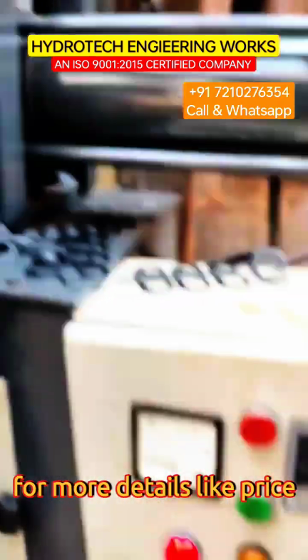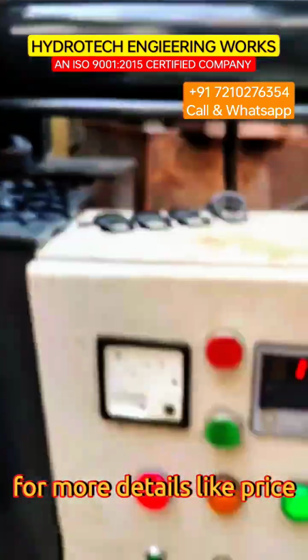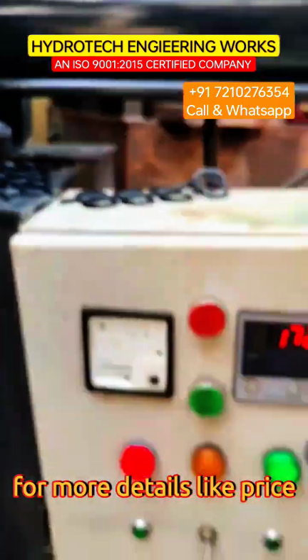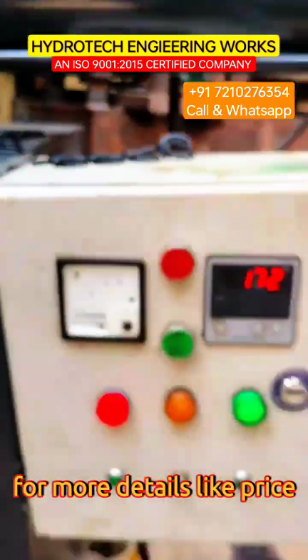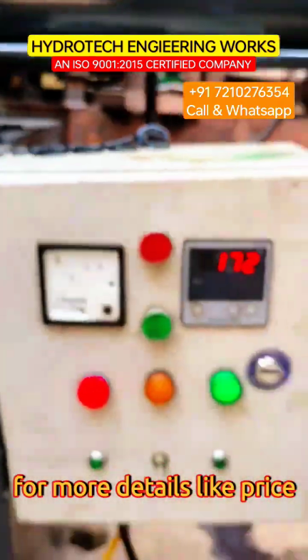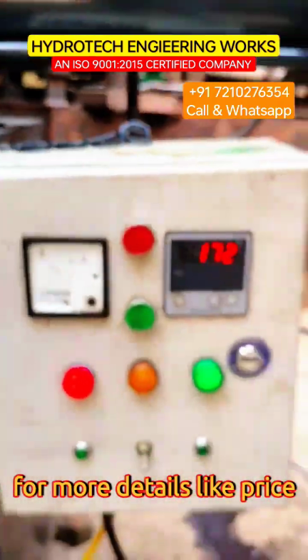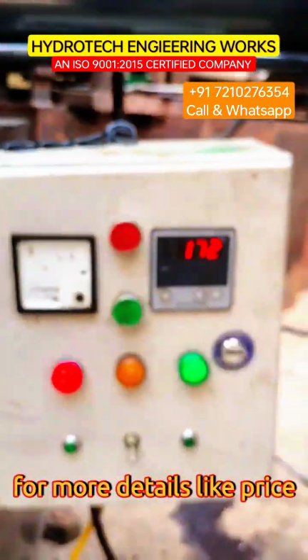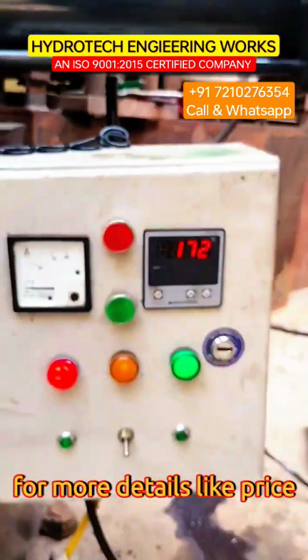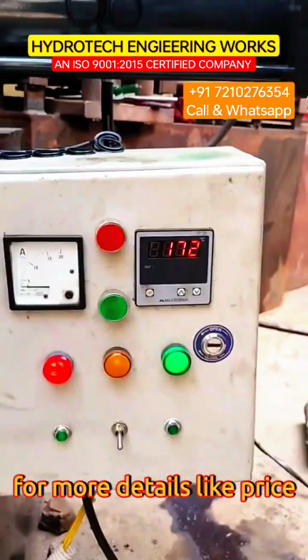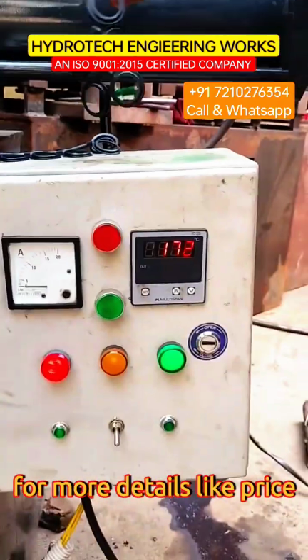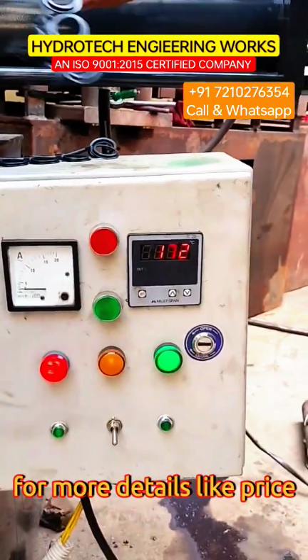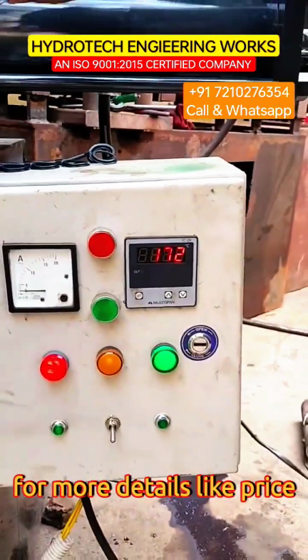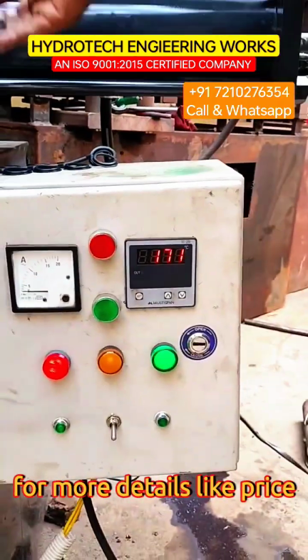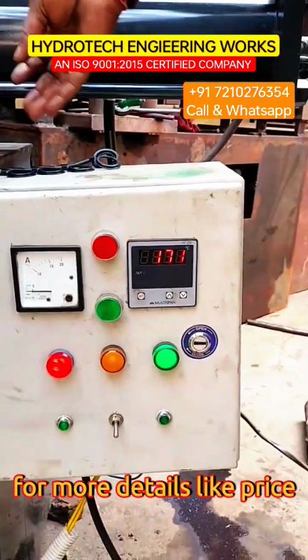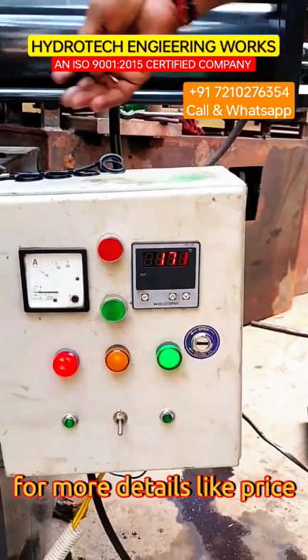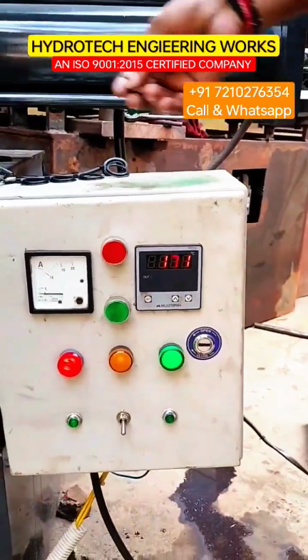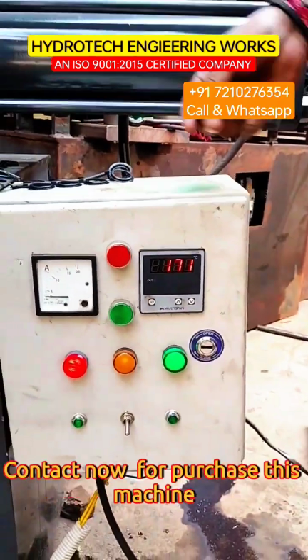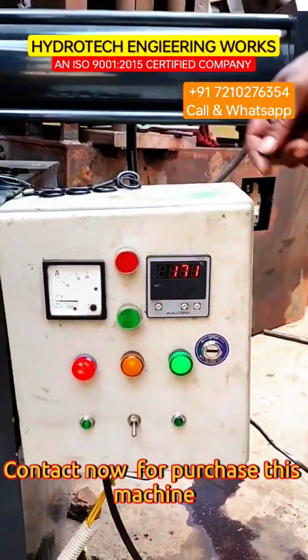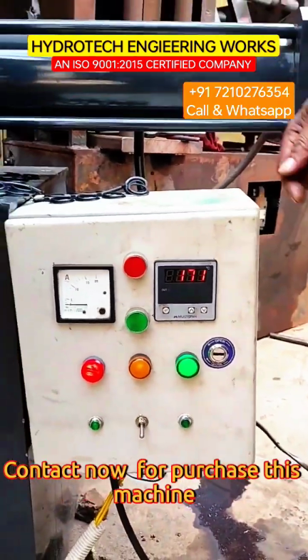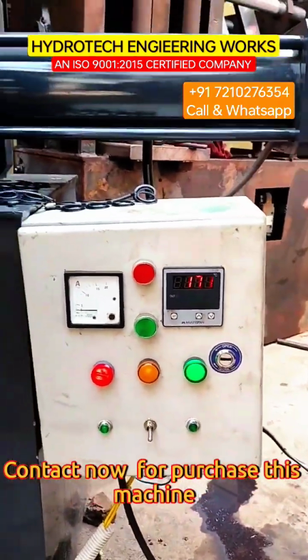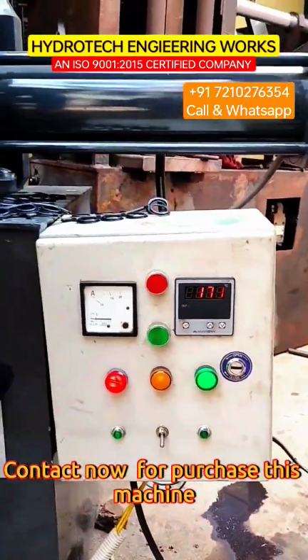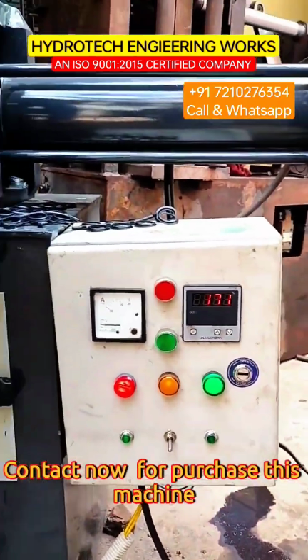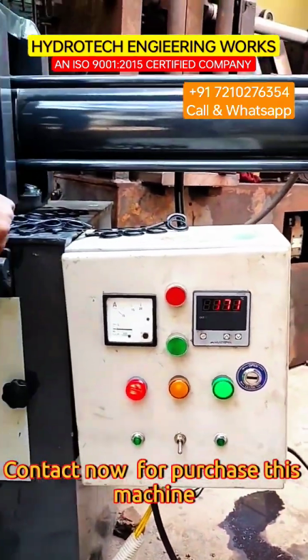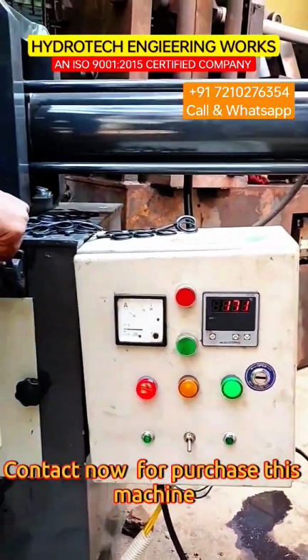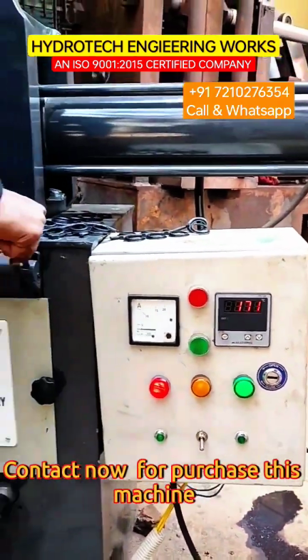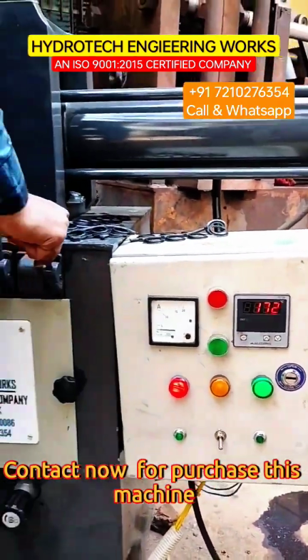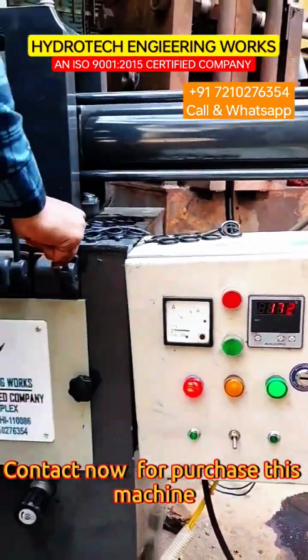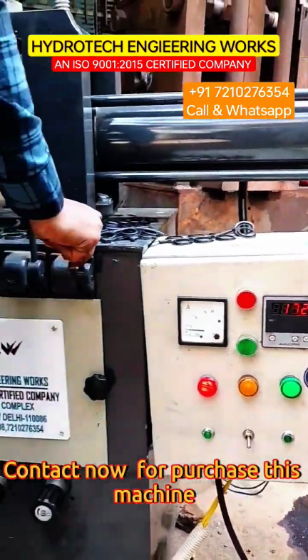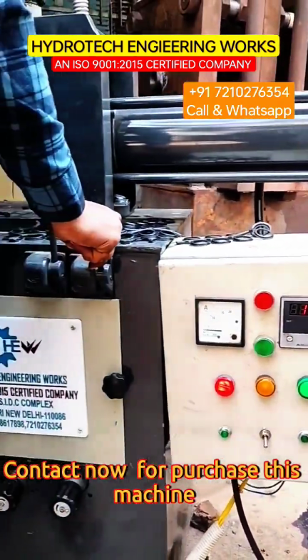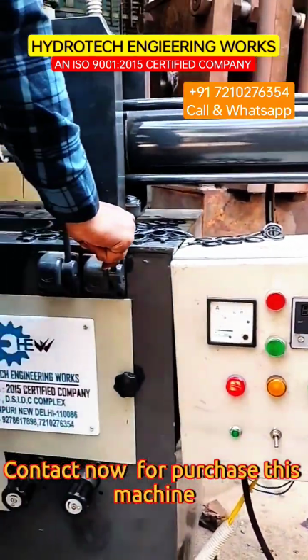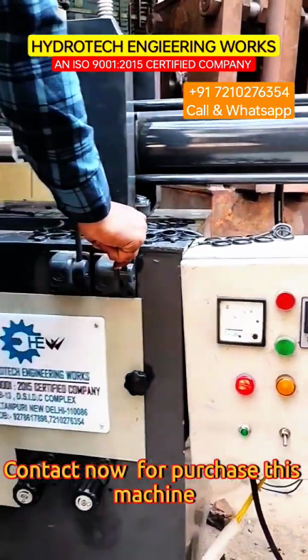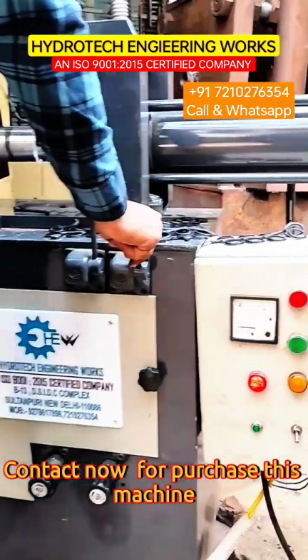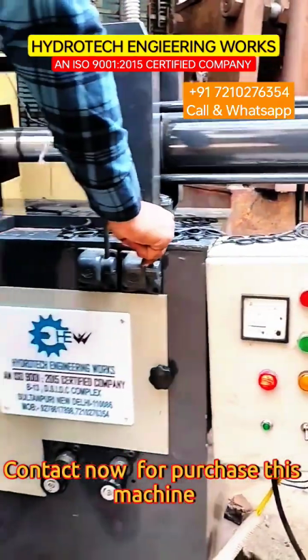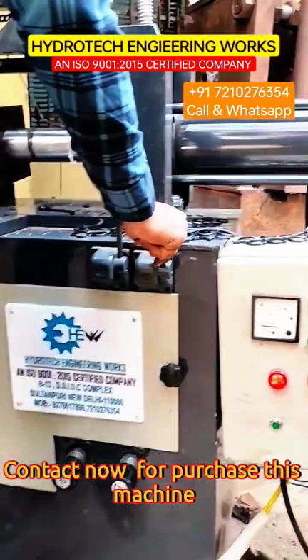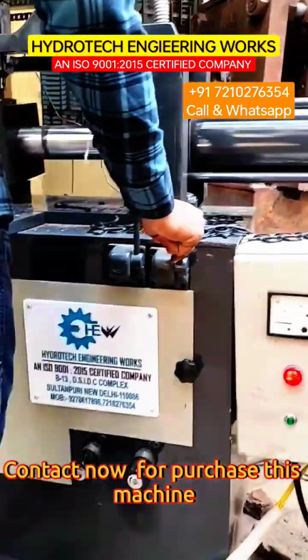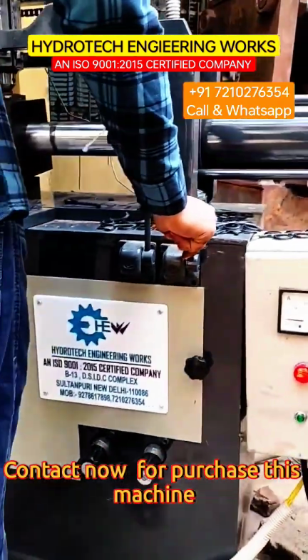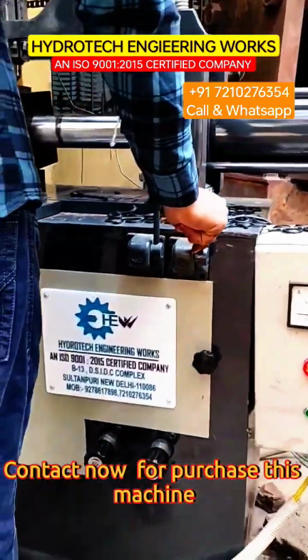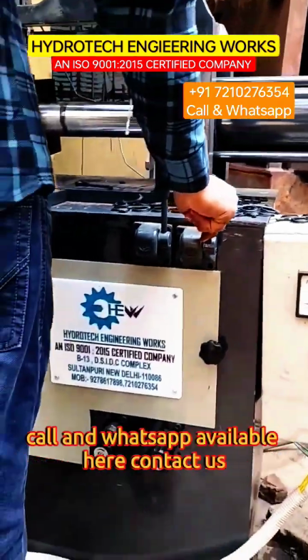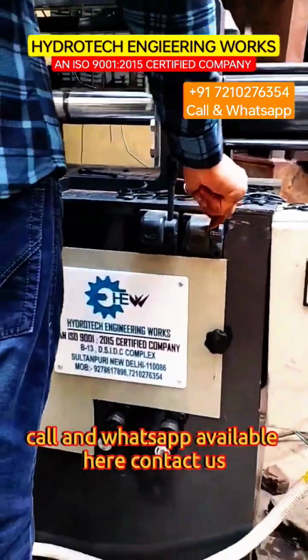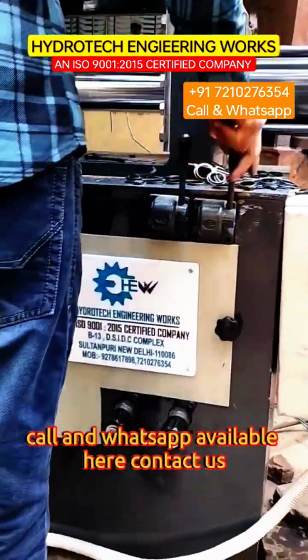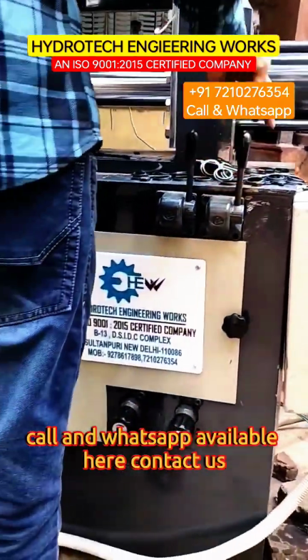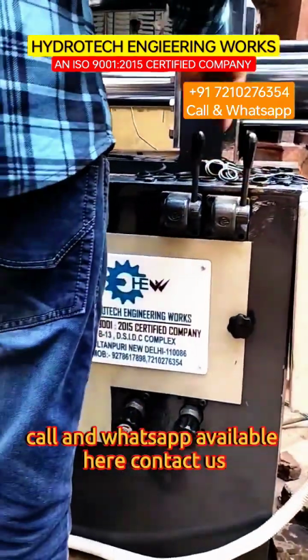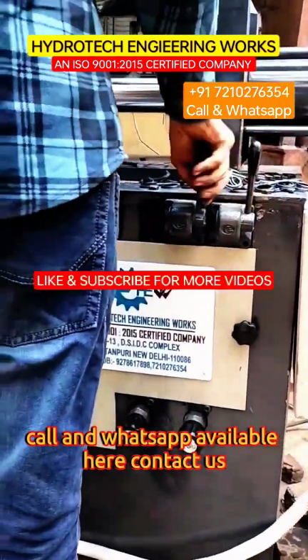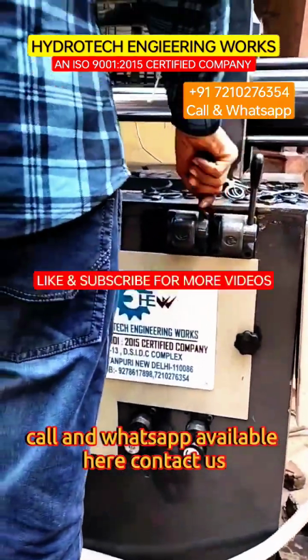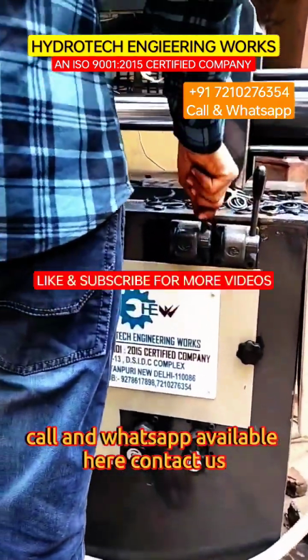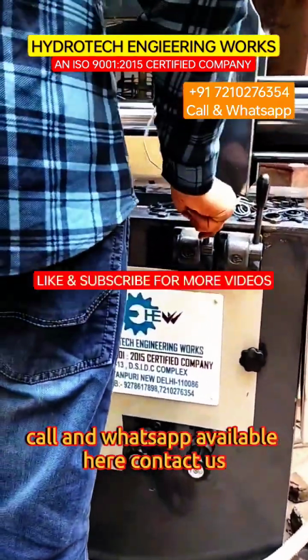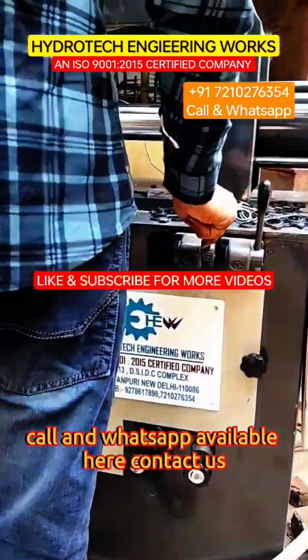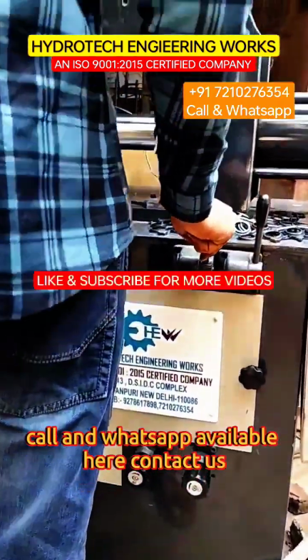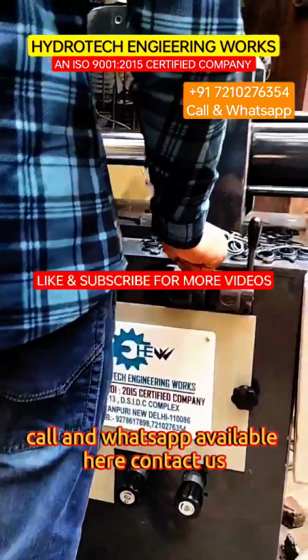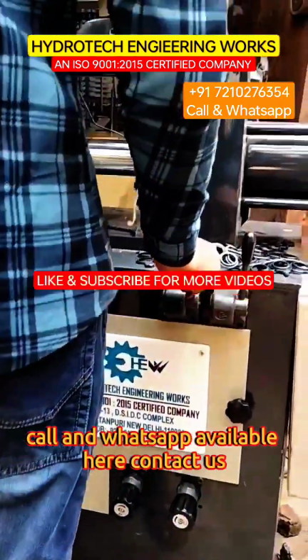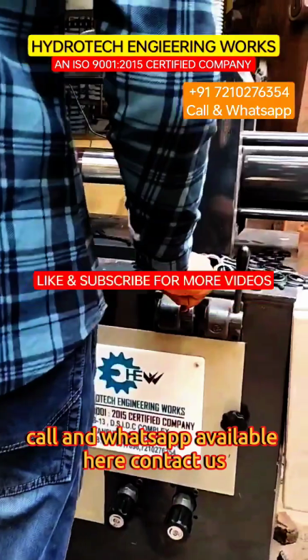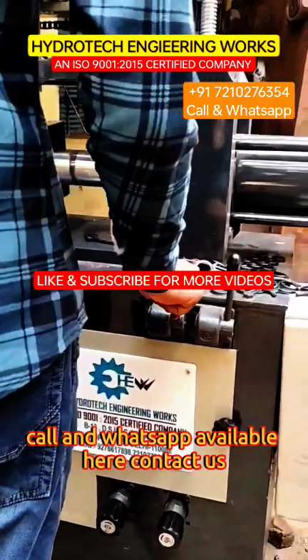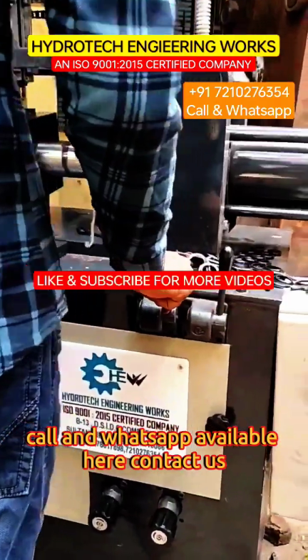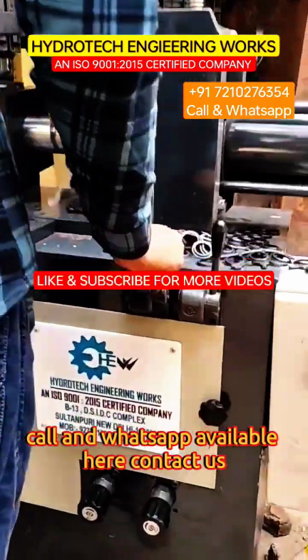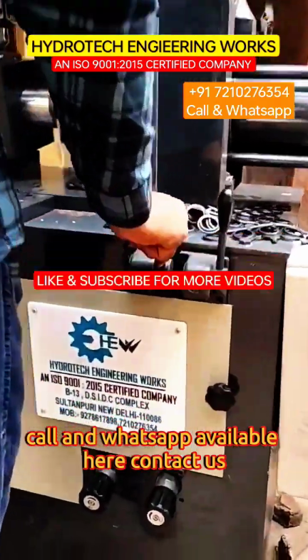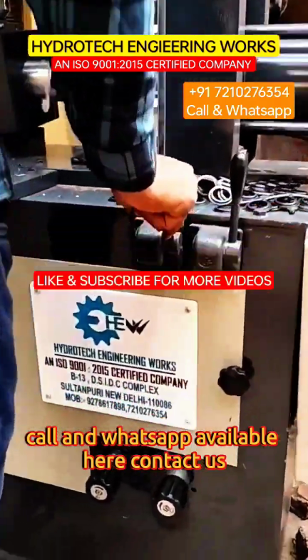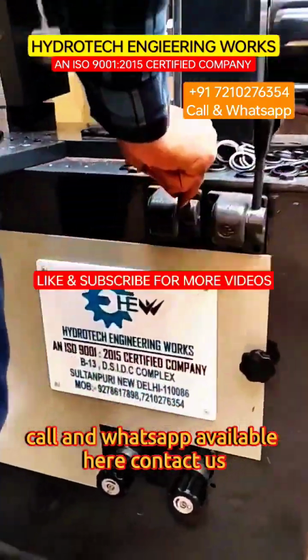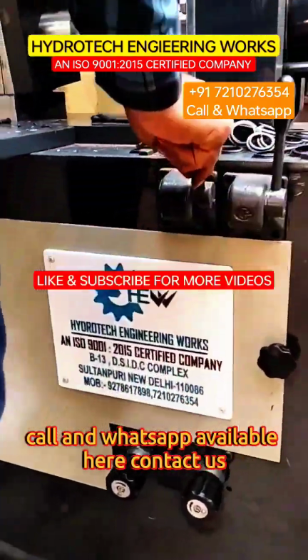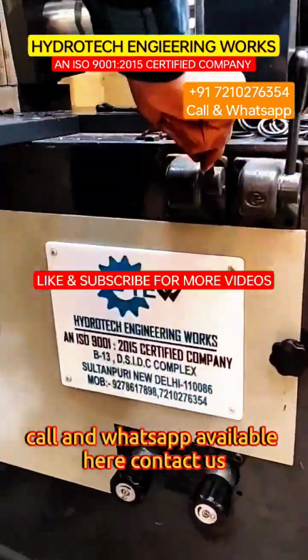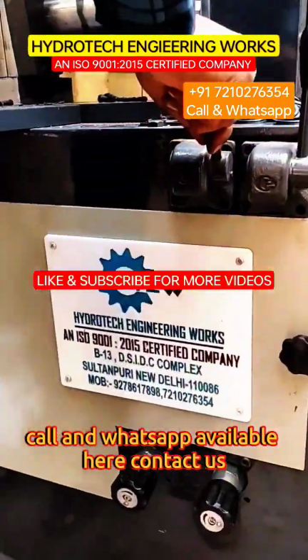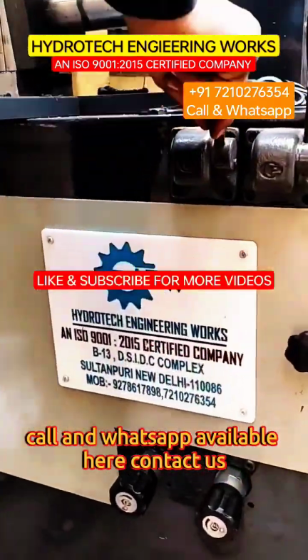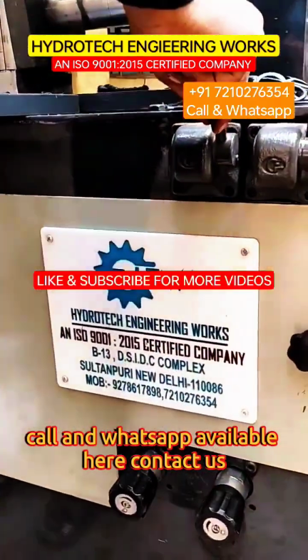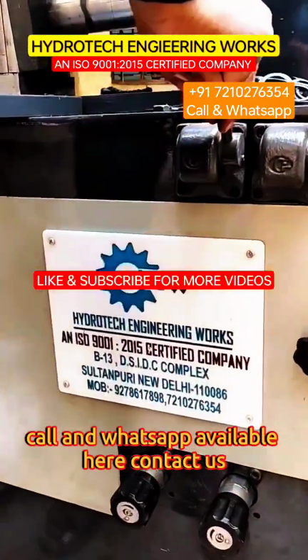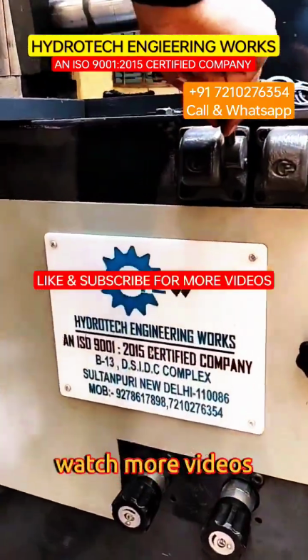For more details like price, contact us now to purchase this machine. Call and WhatsApp available here.